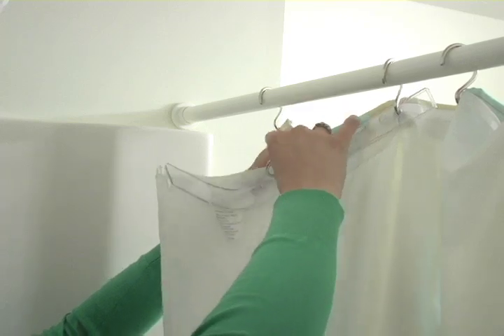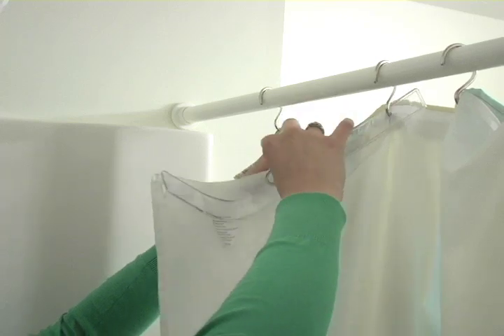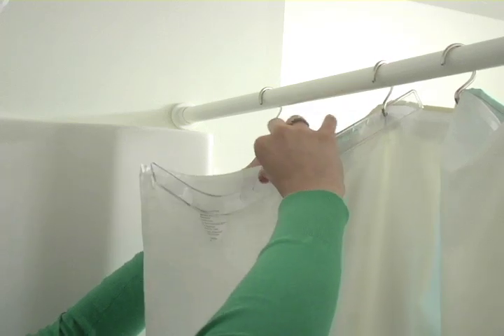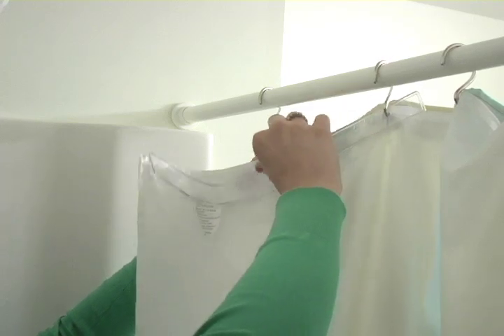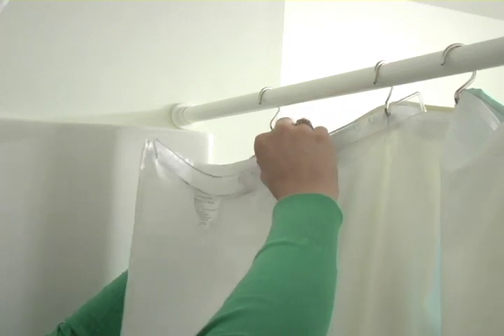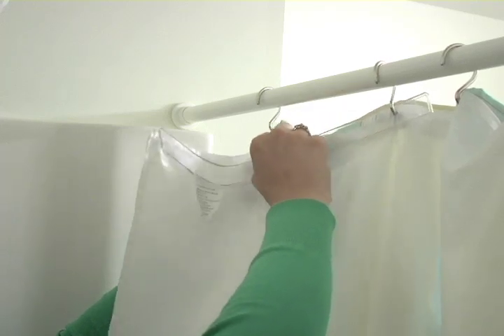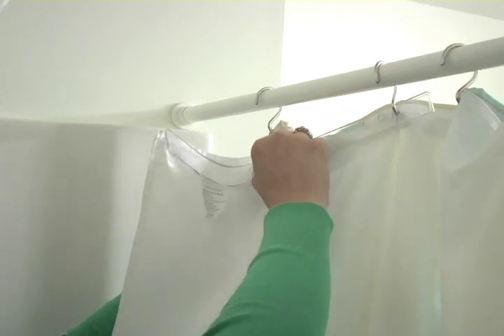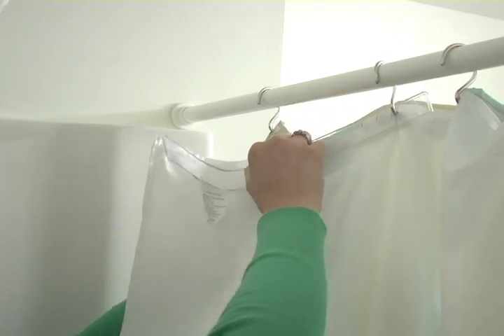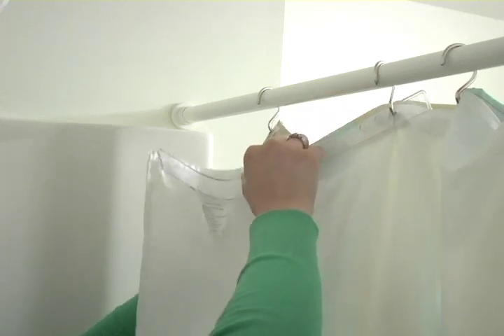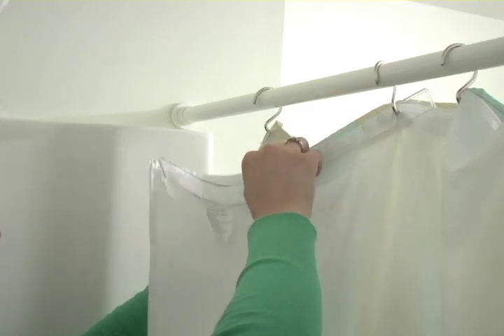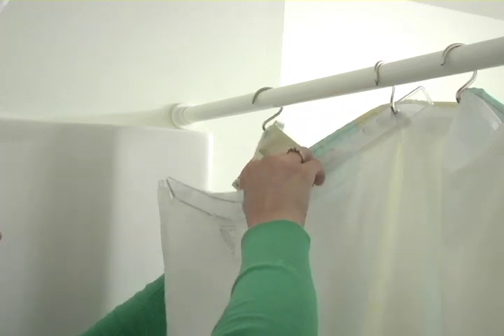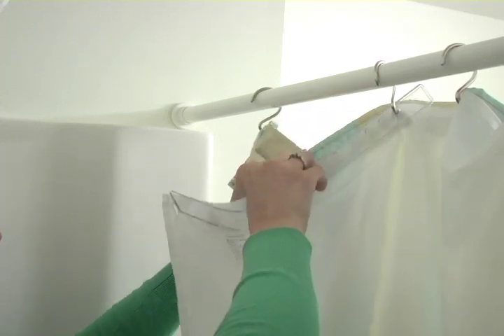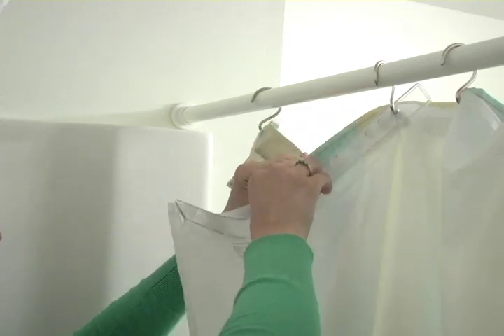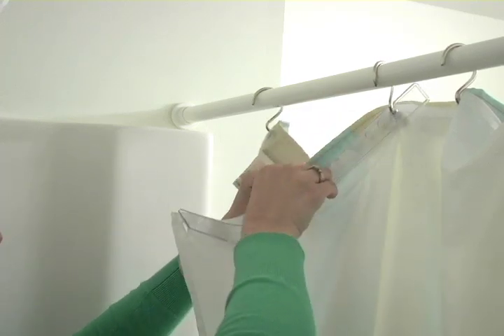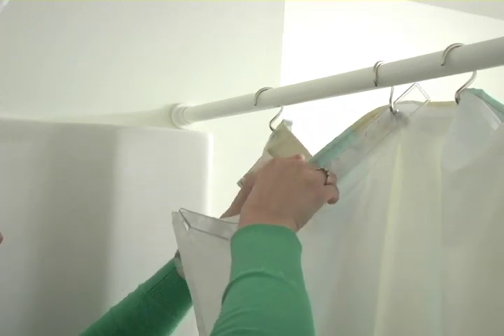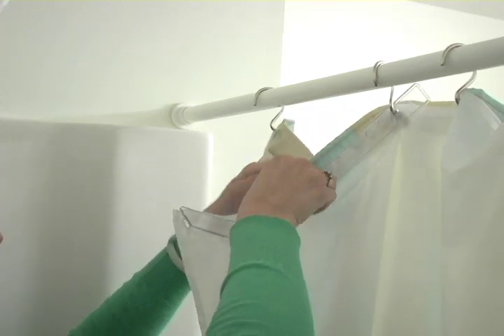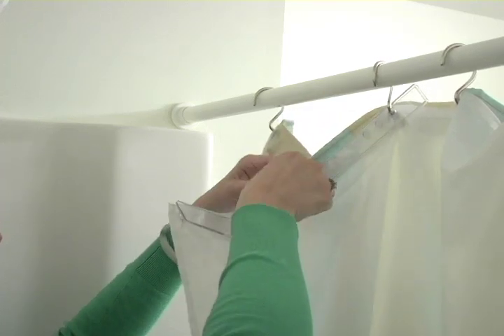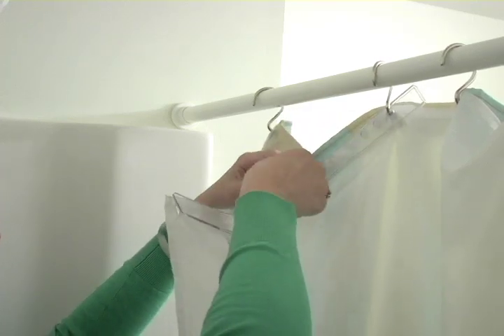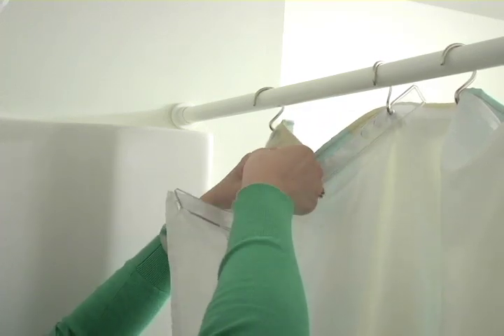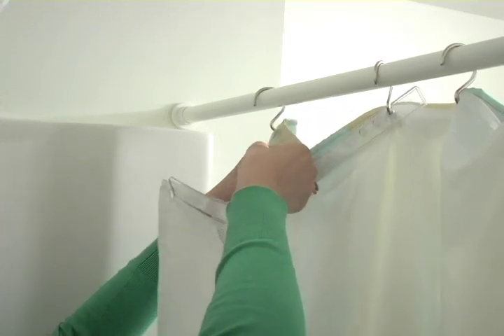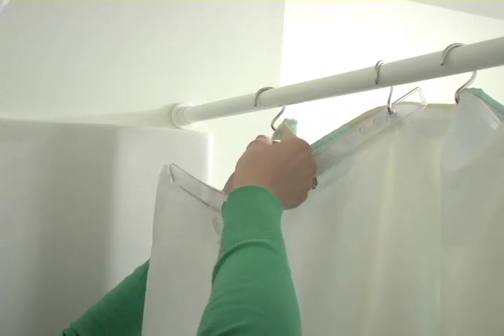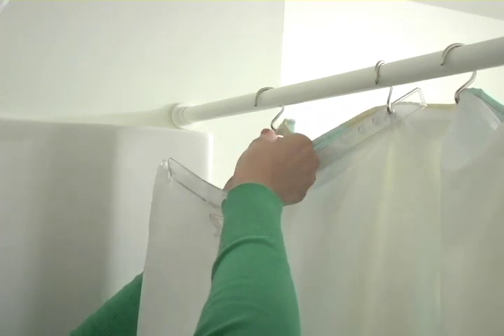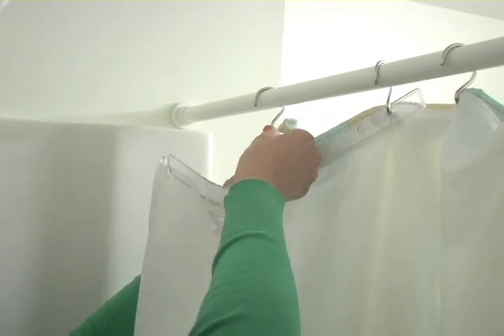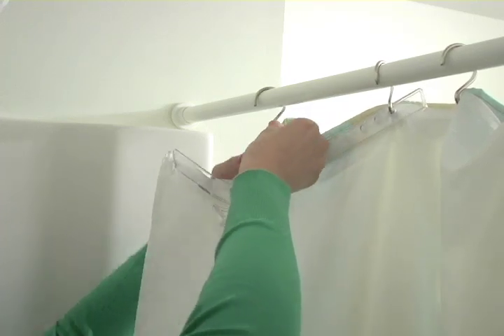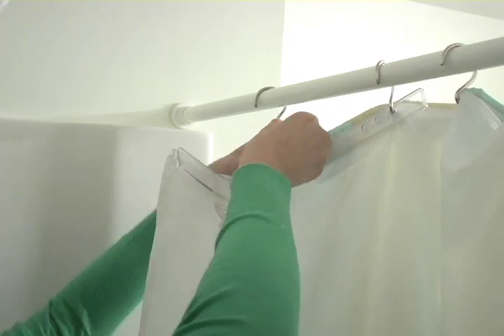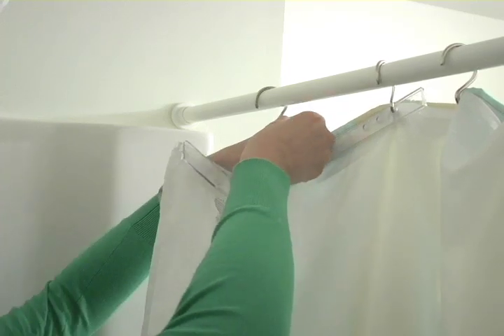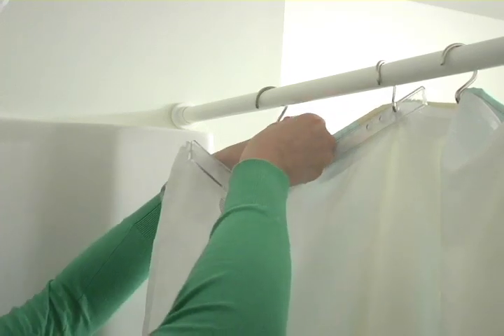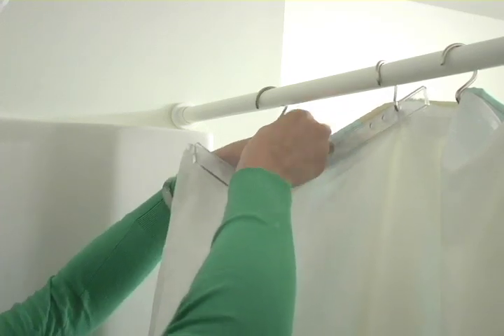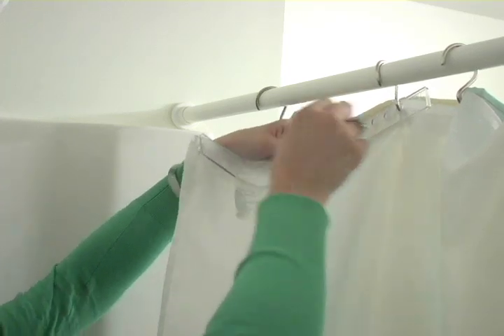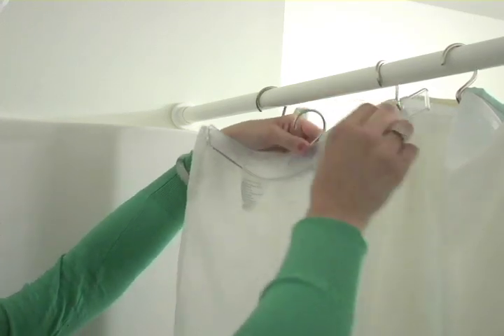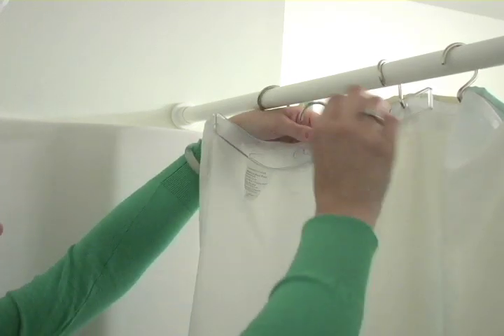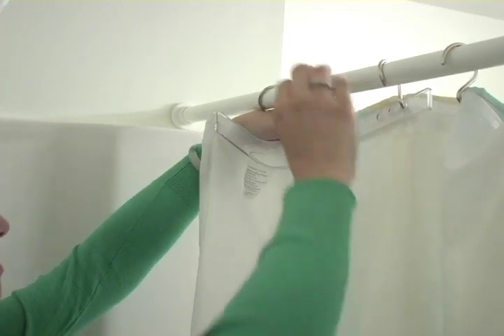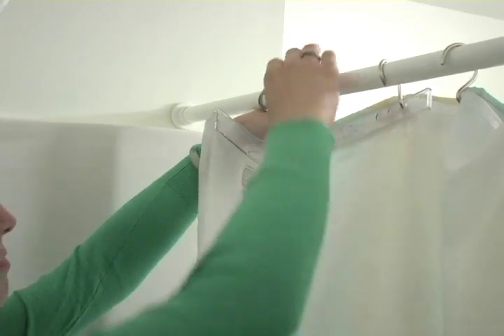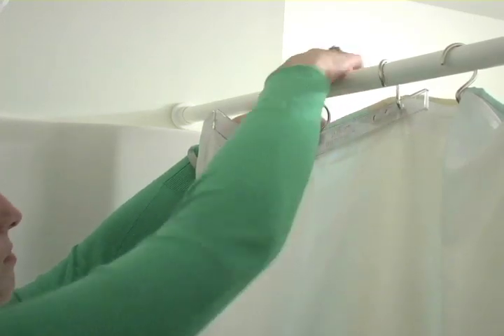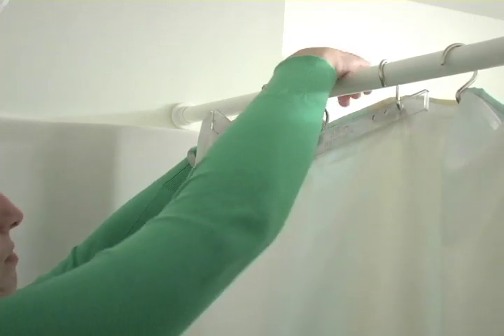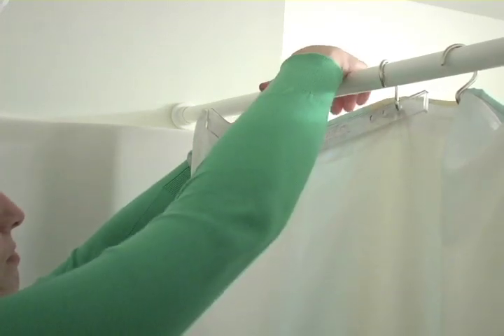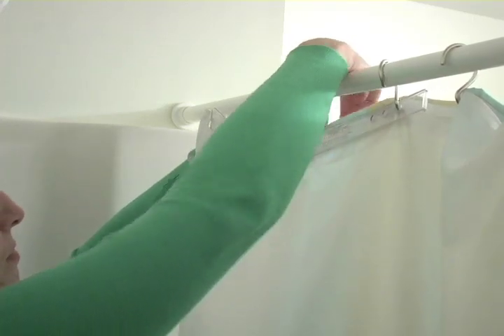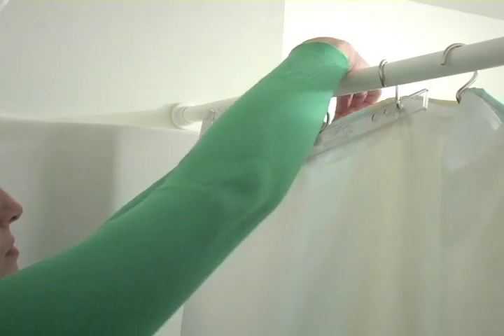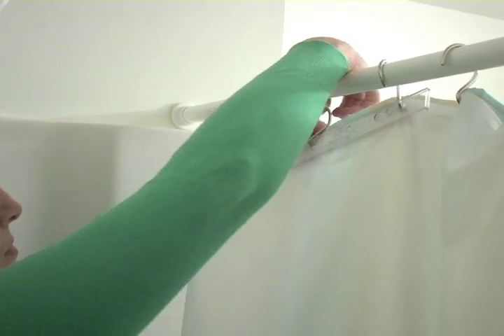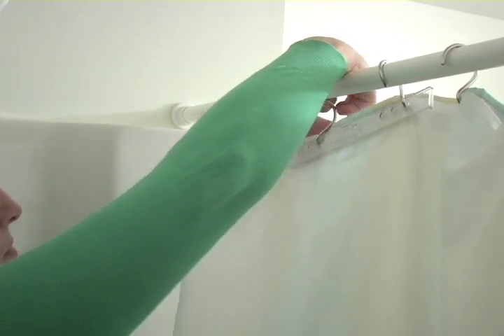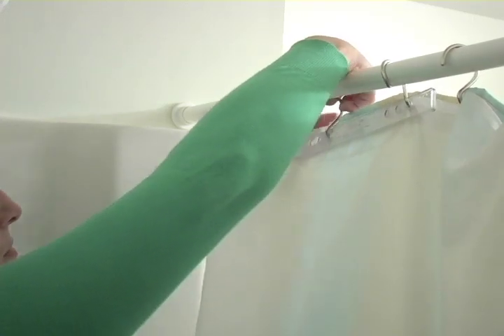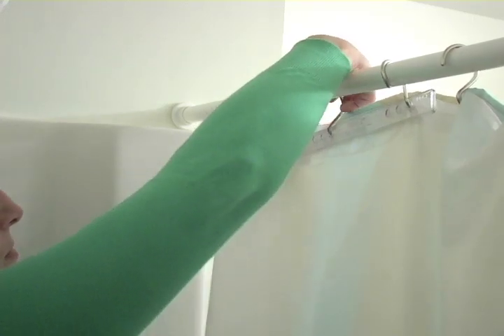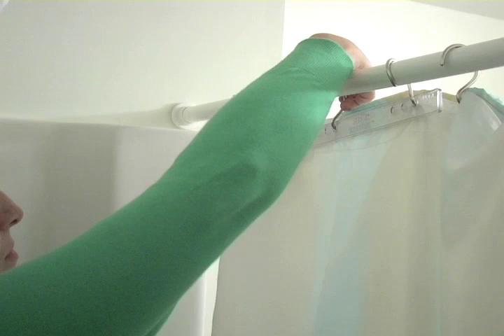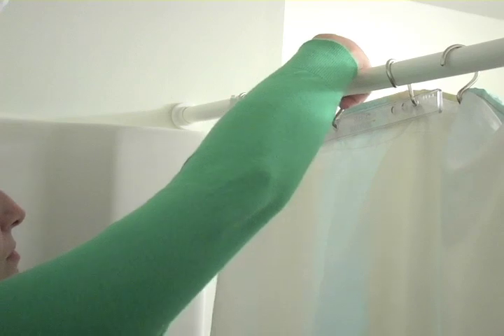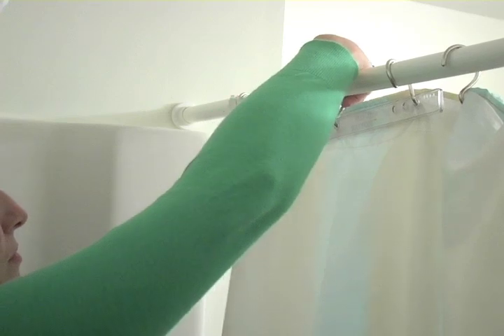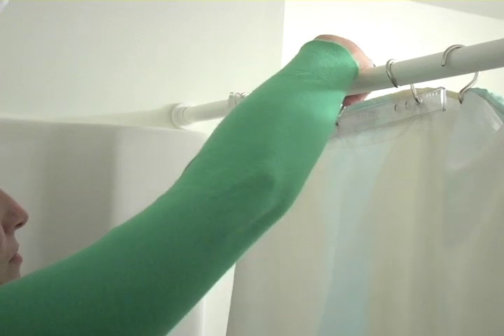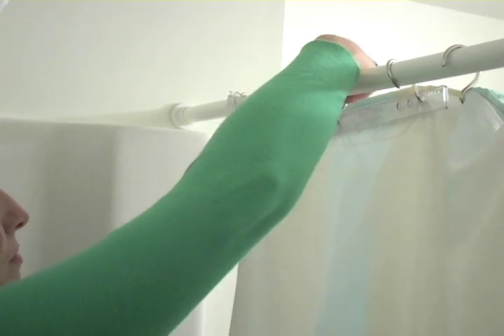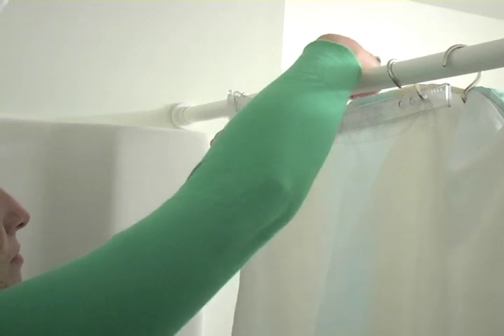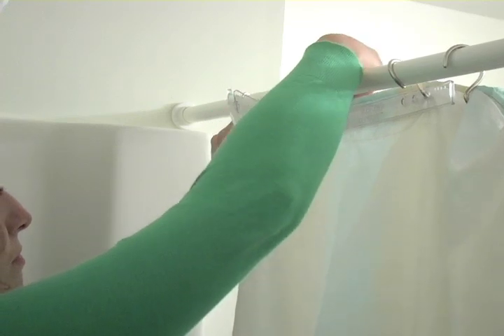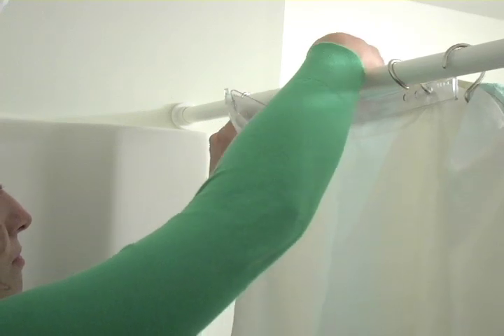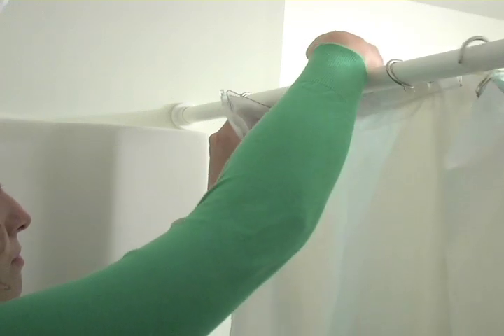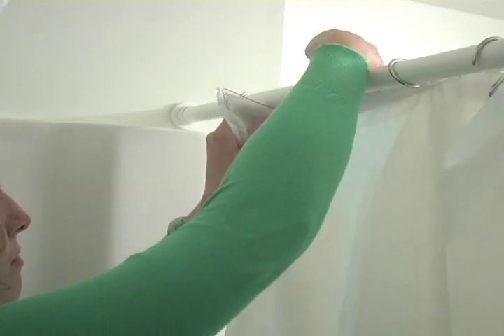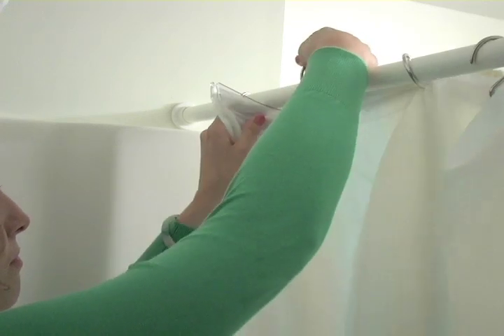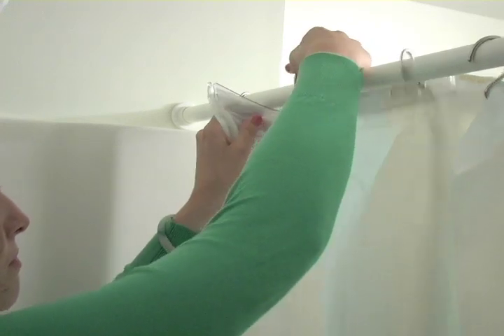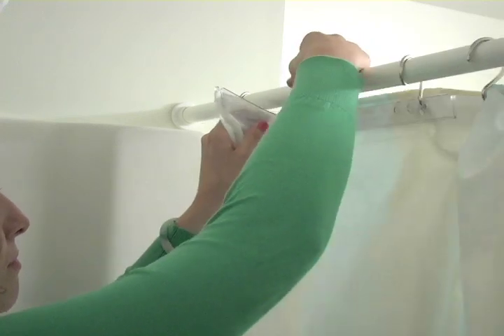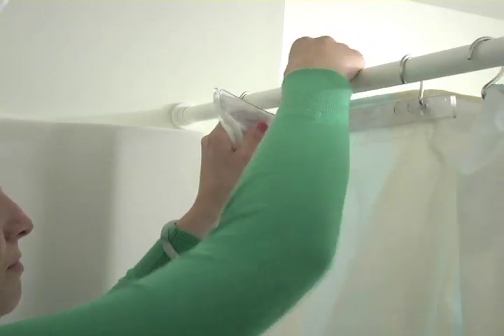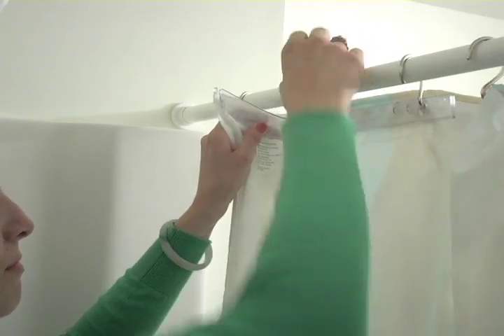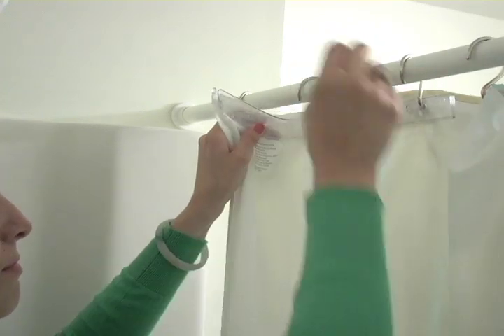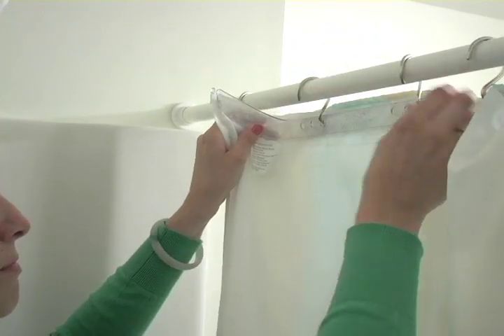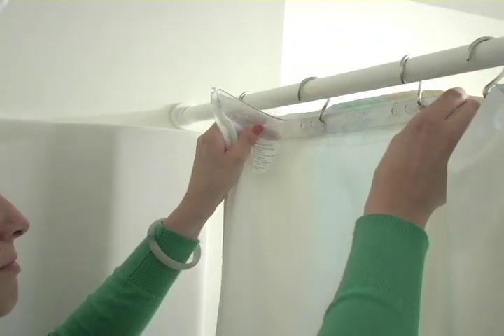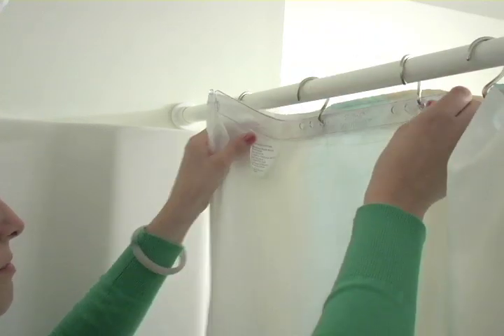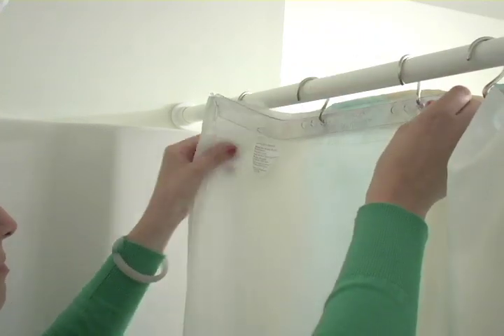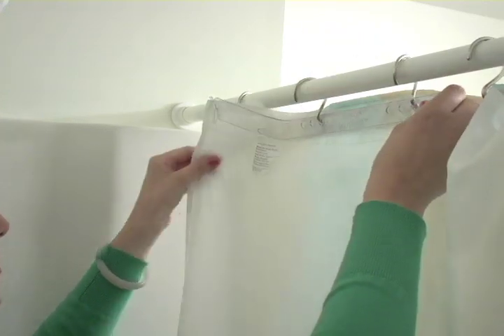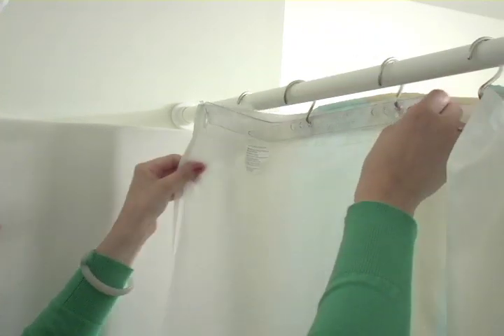Finally, secure the shower rings through the splash guard, the liner, and the curtain at these hole positions.